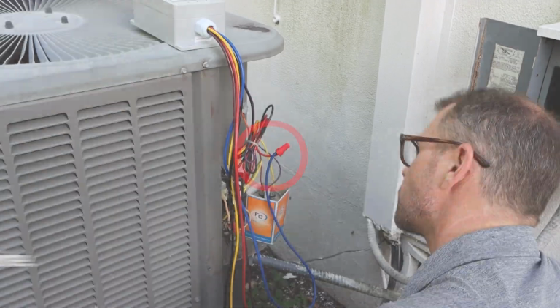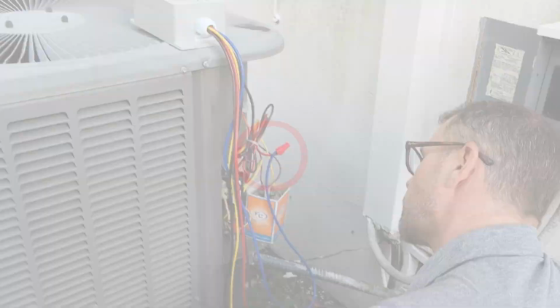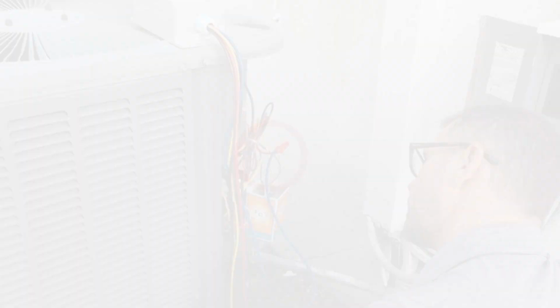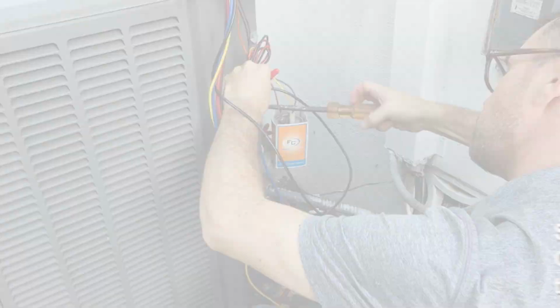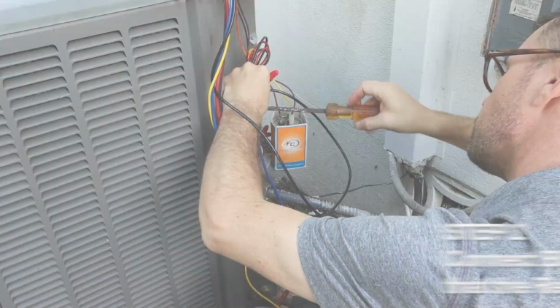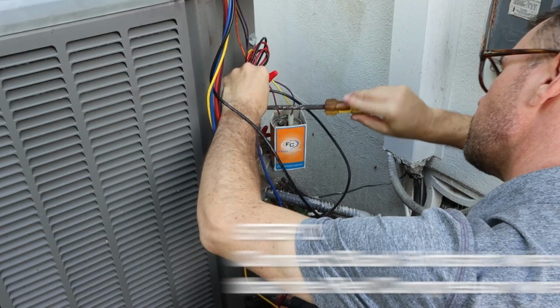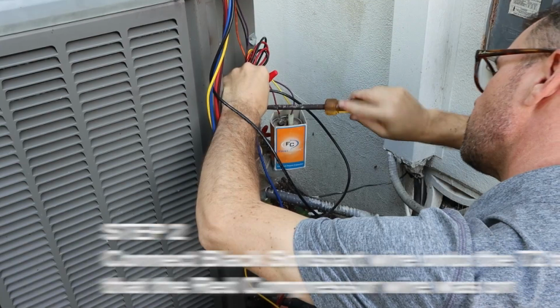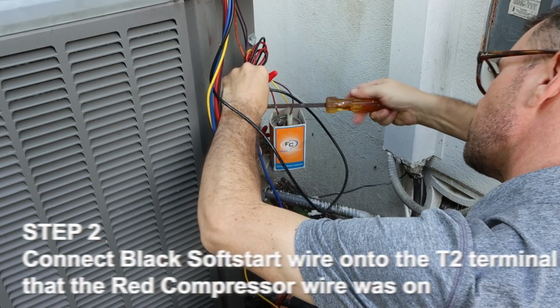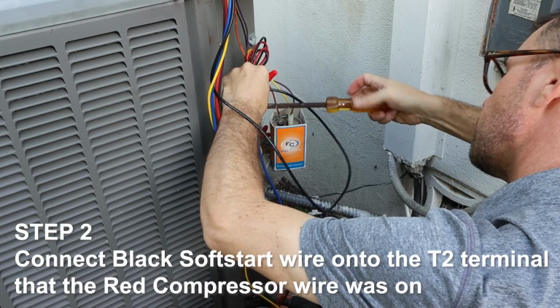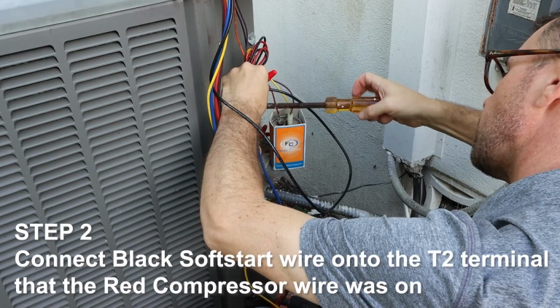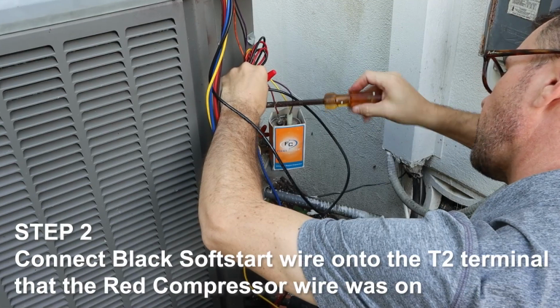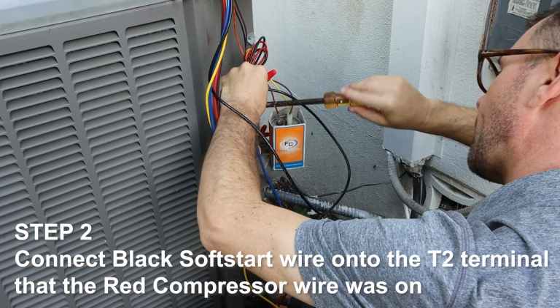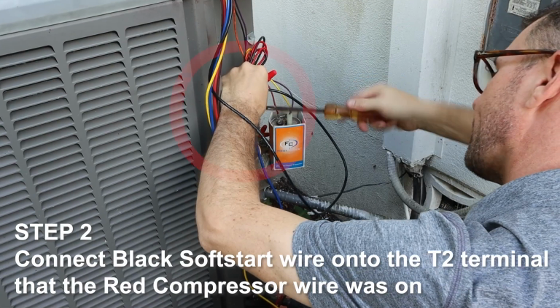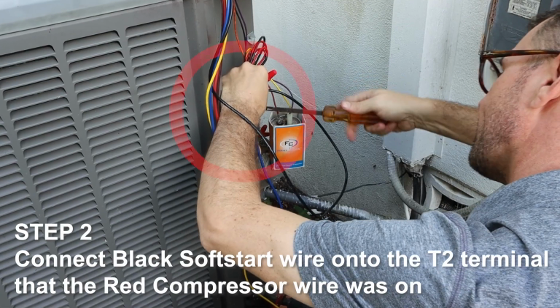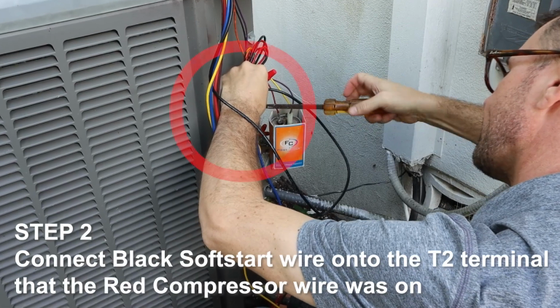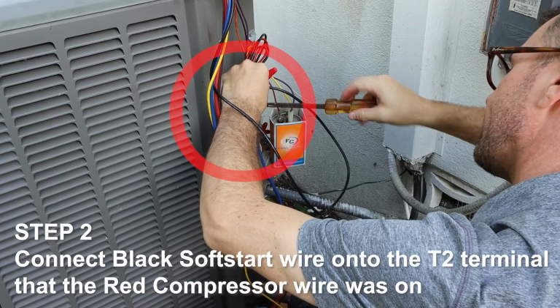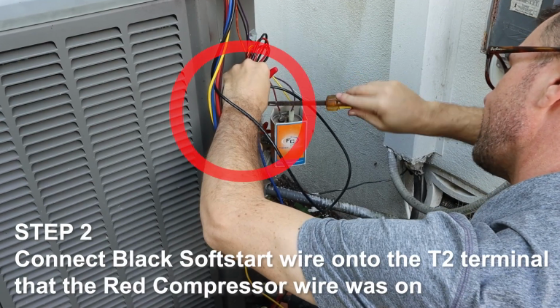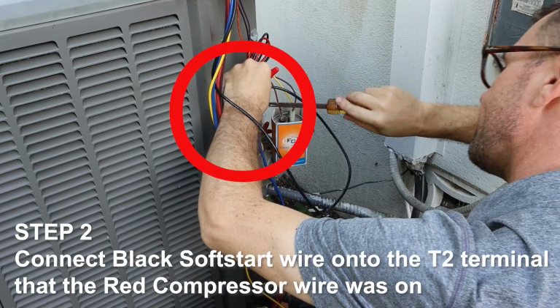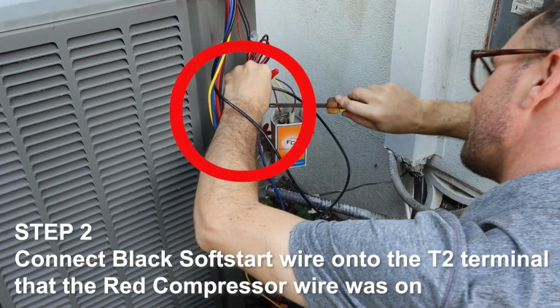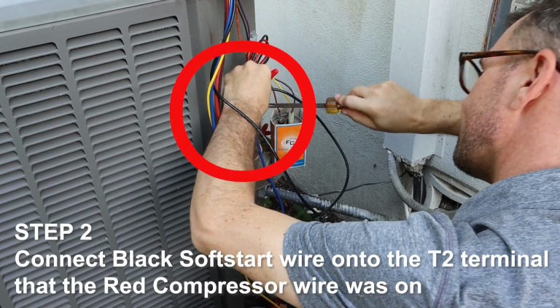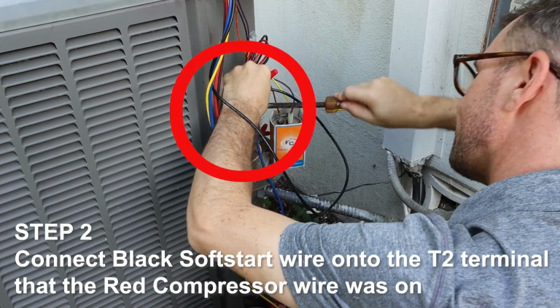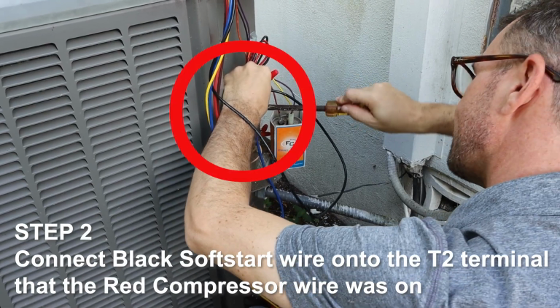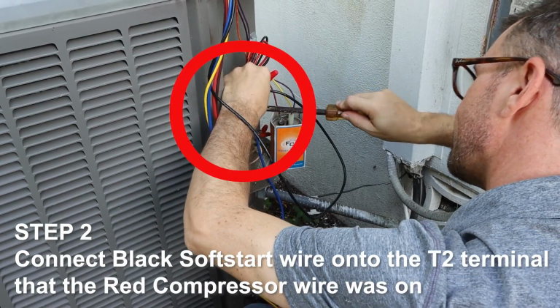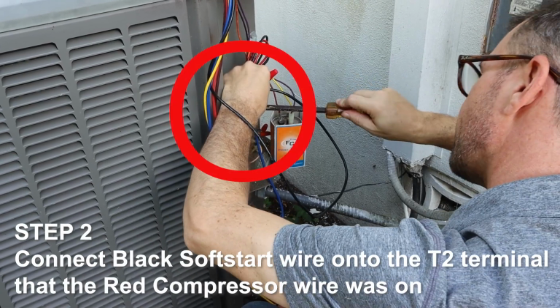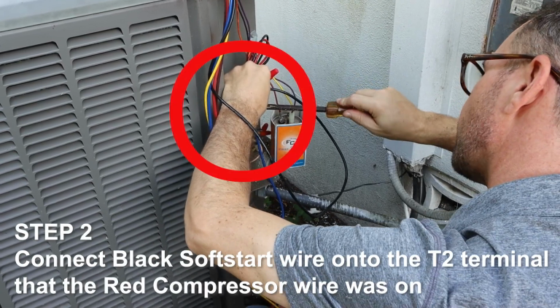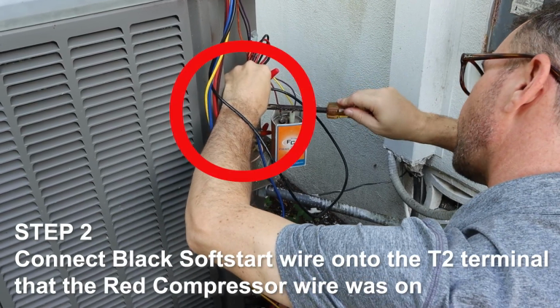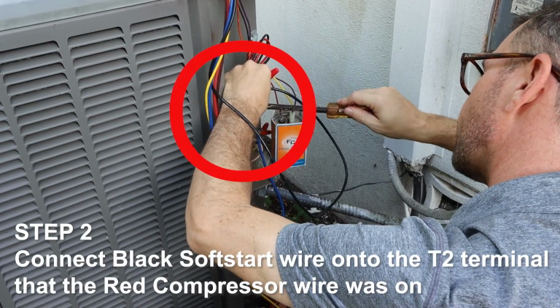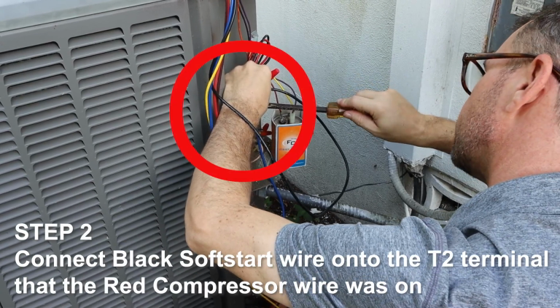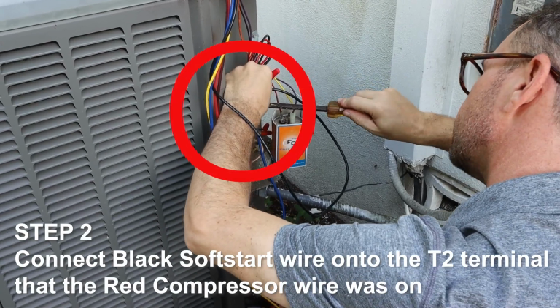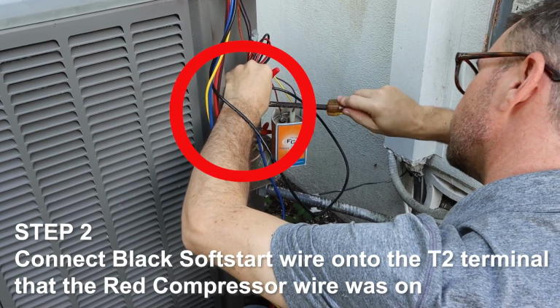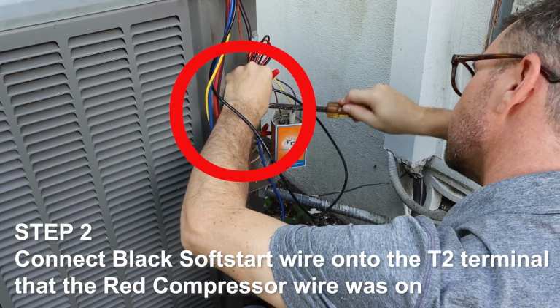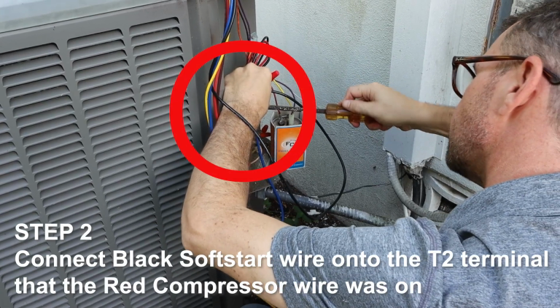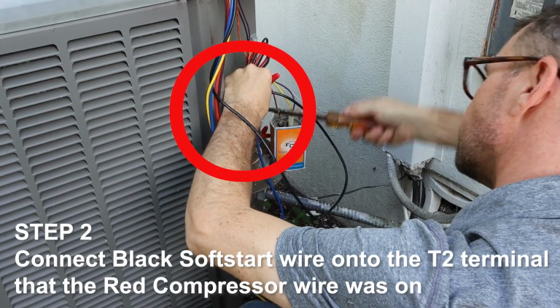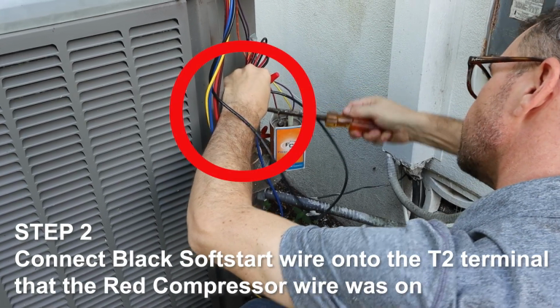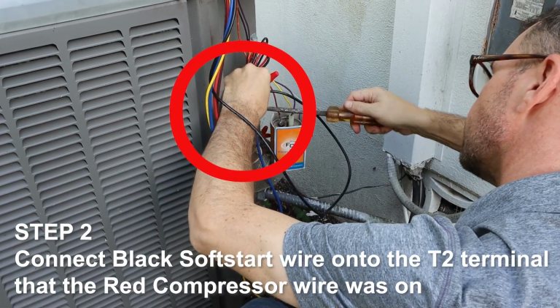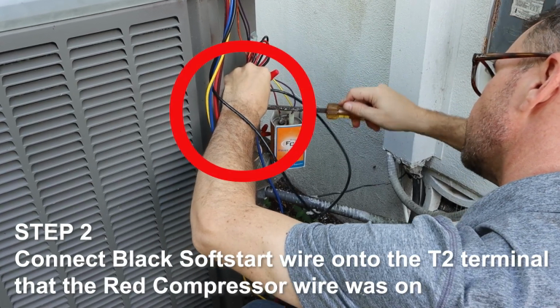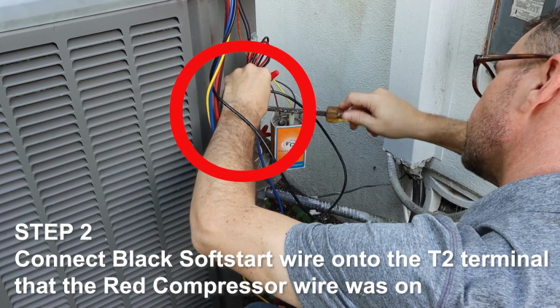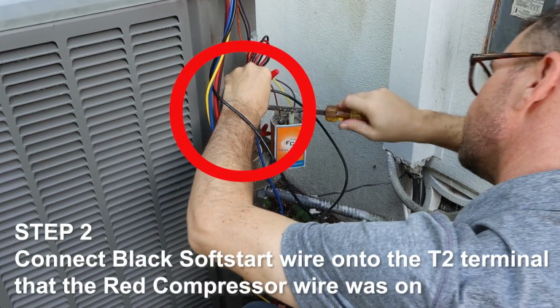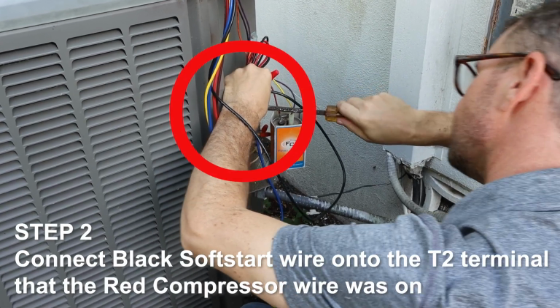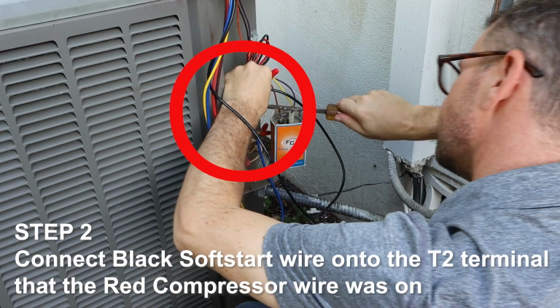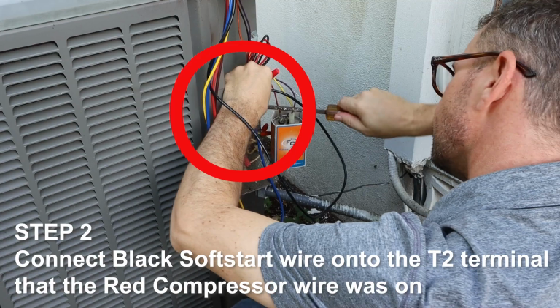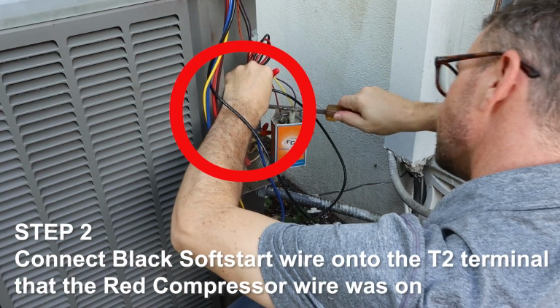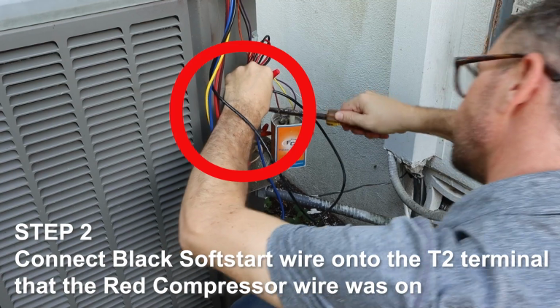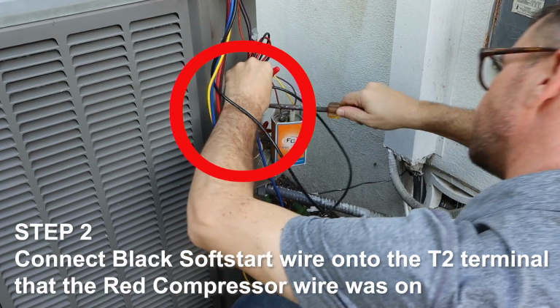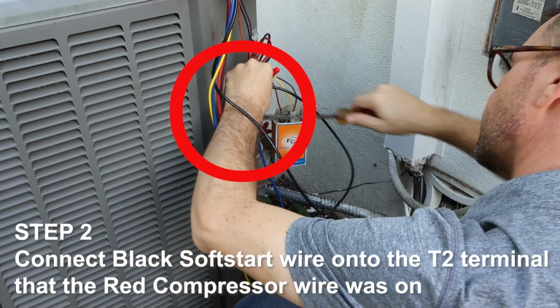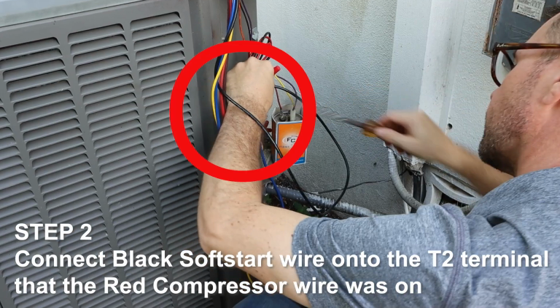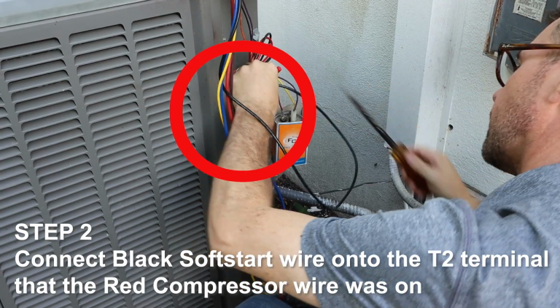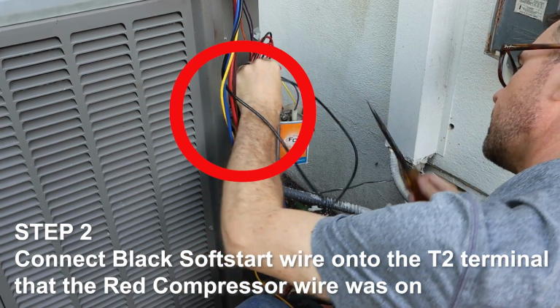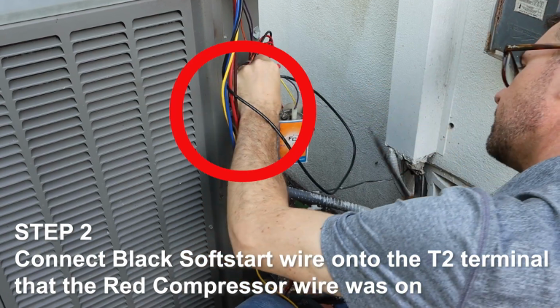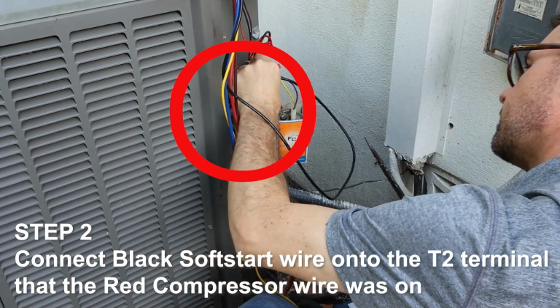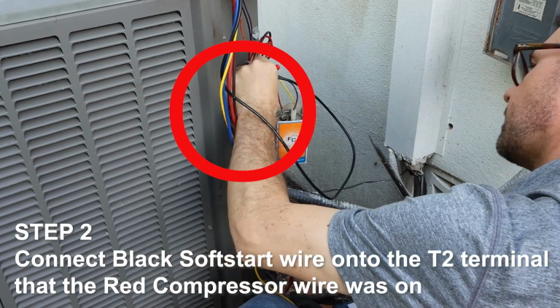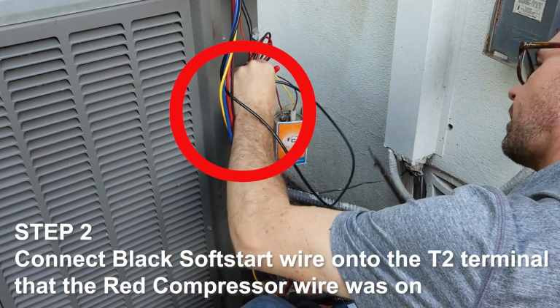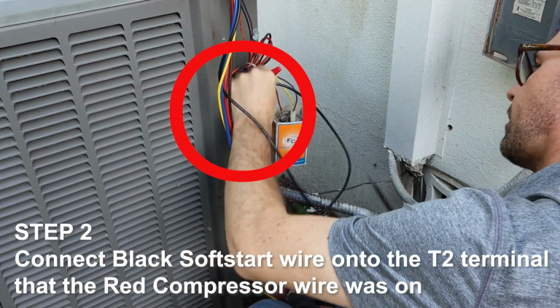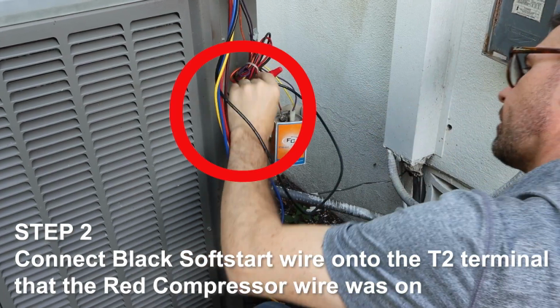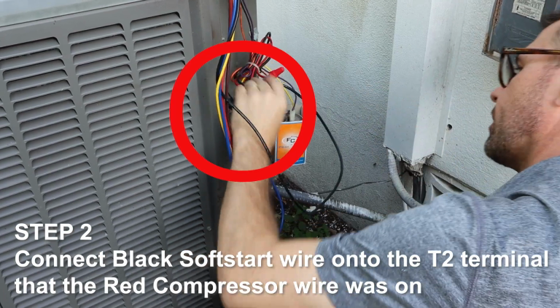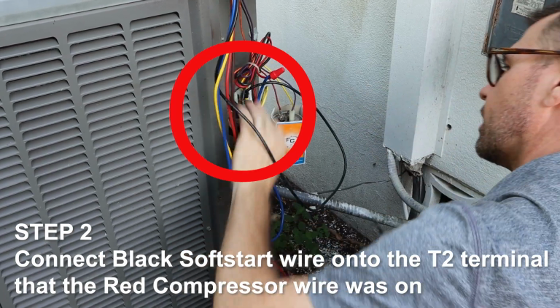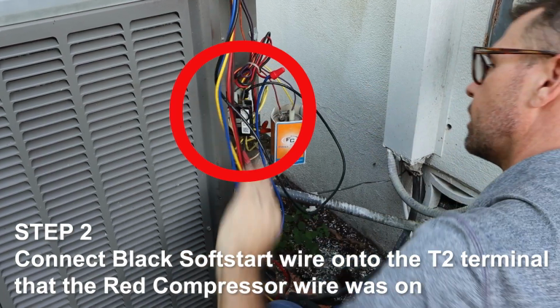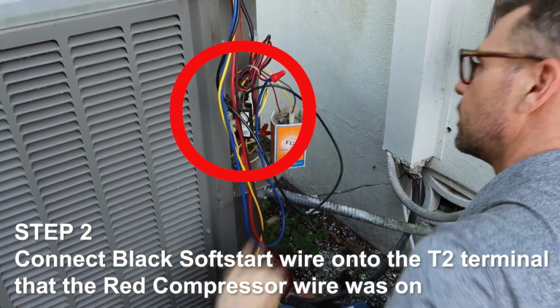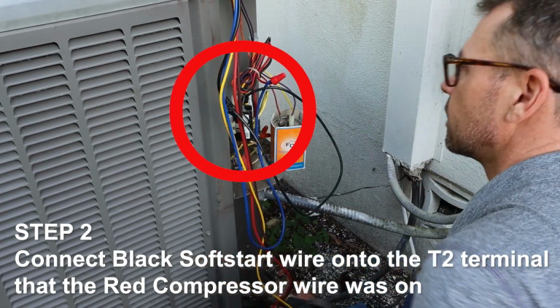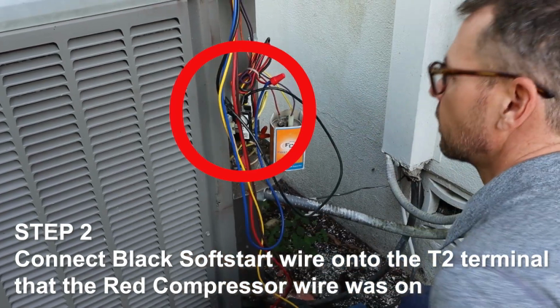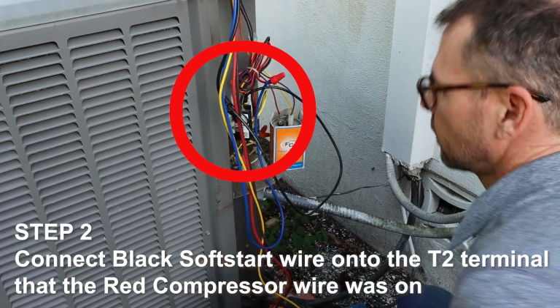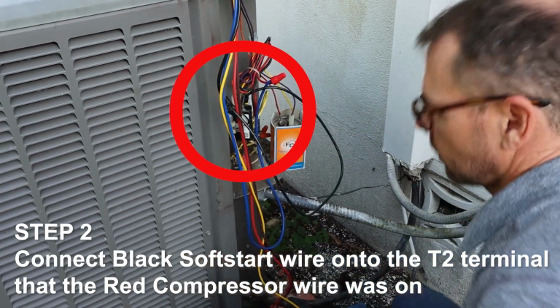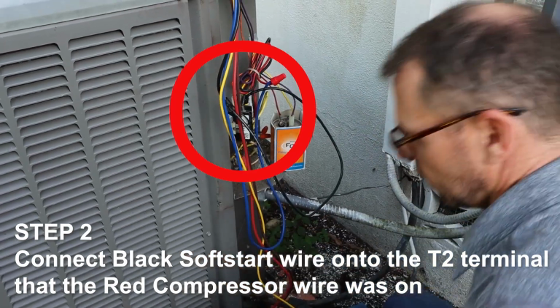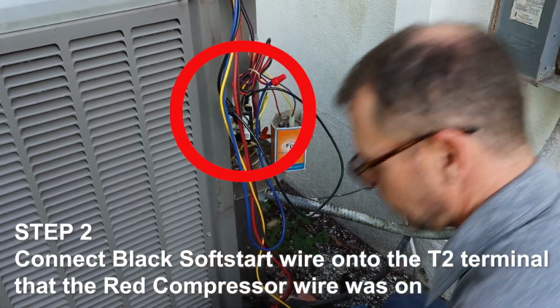Step 2. Connect the black soft start wire onto the T2 terminal that the red compressor wire was on.